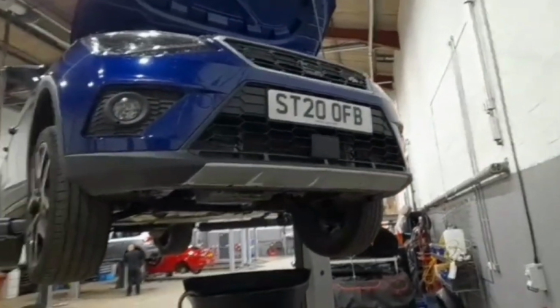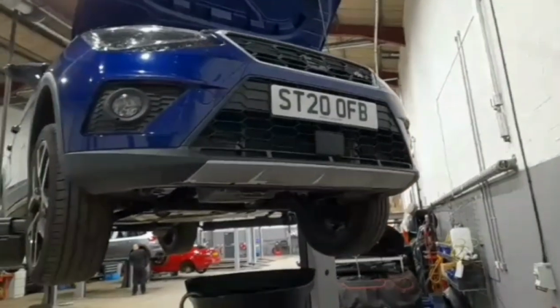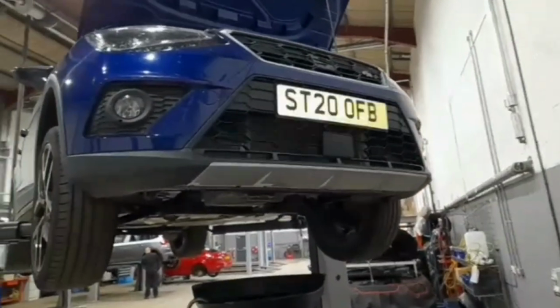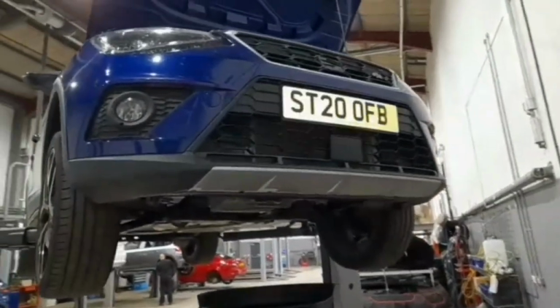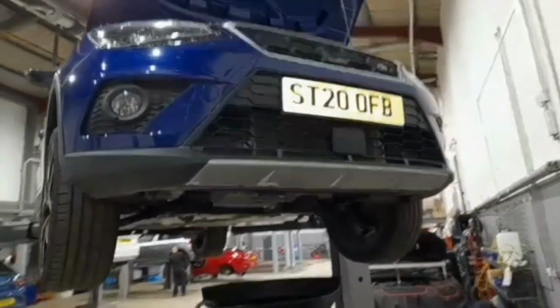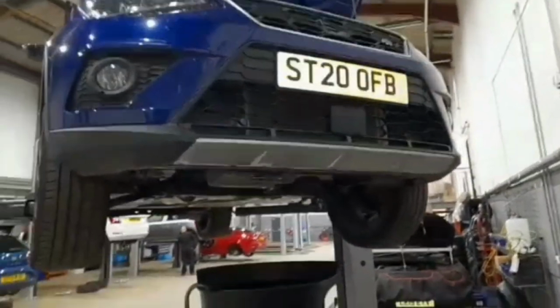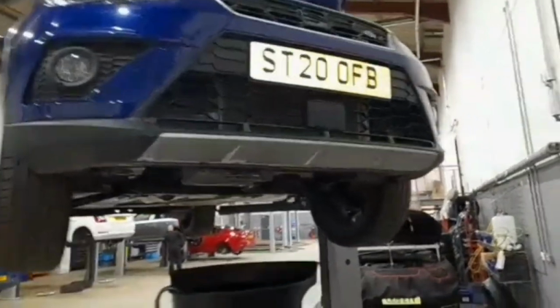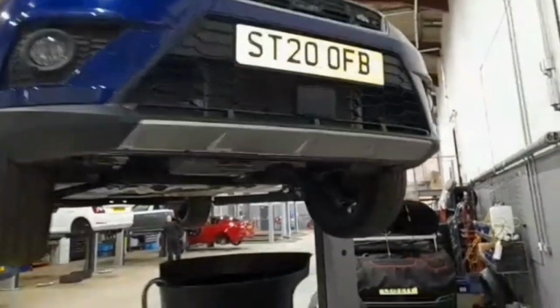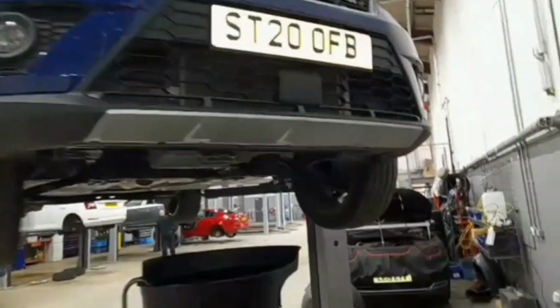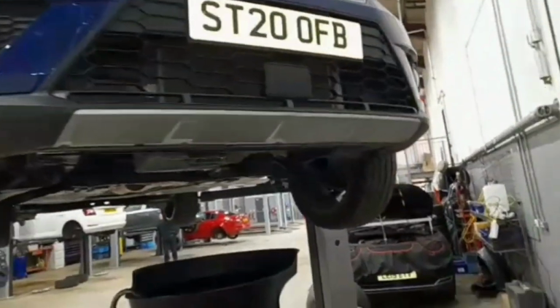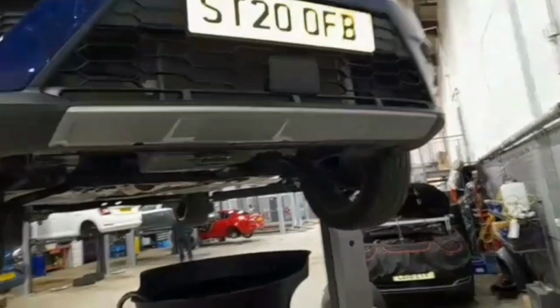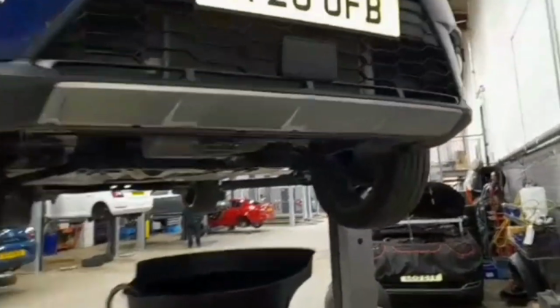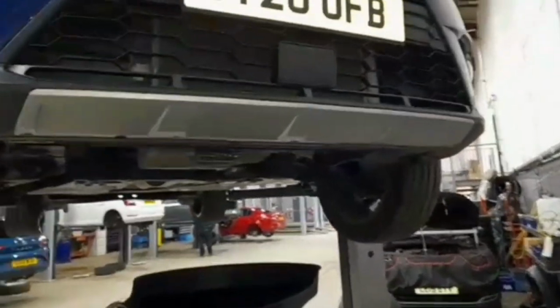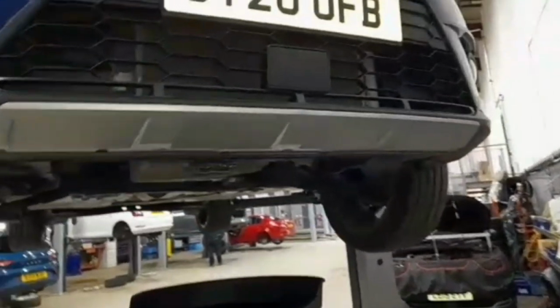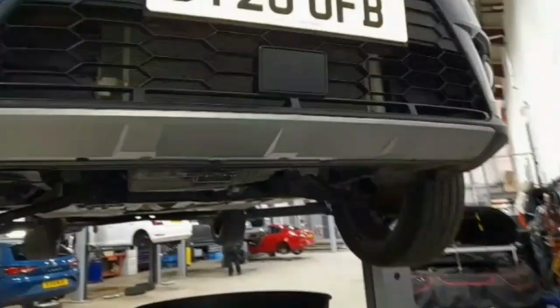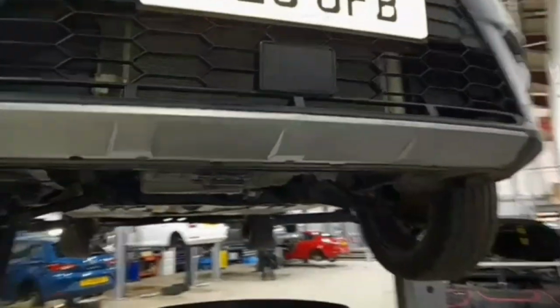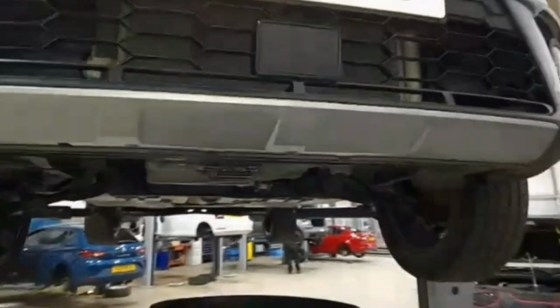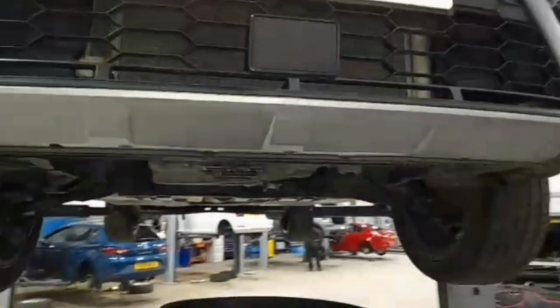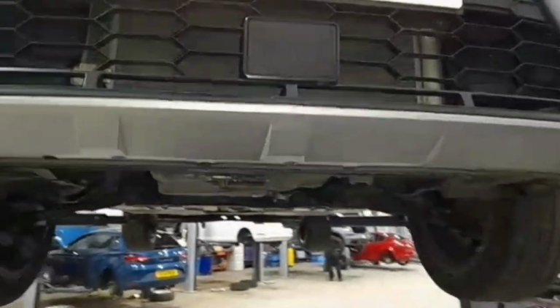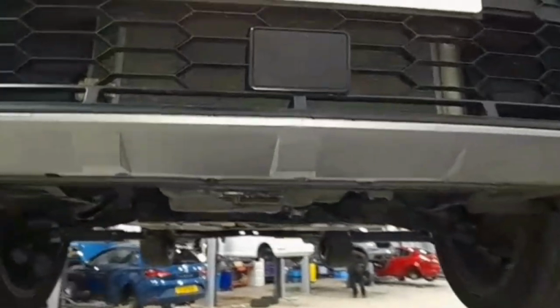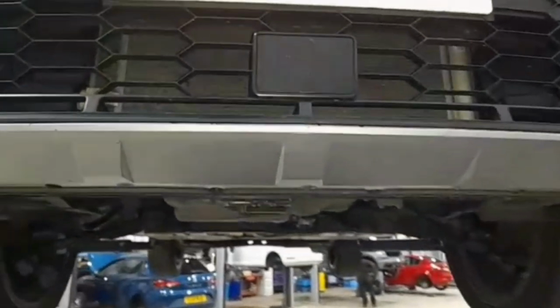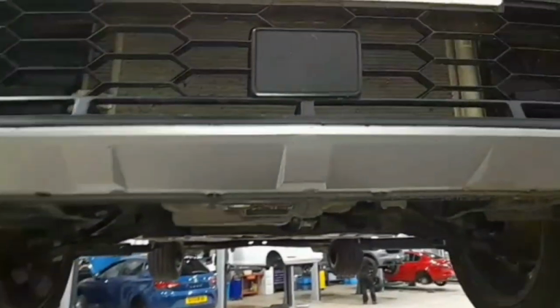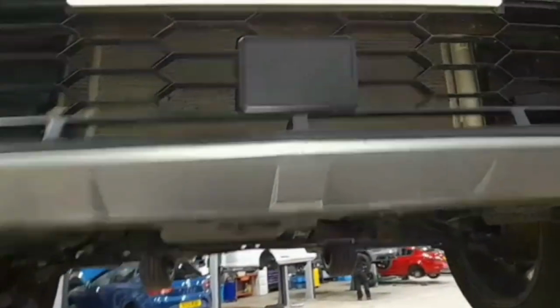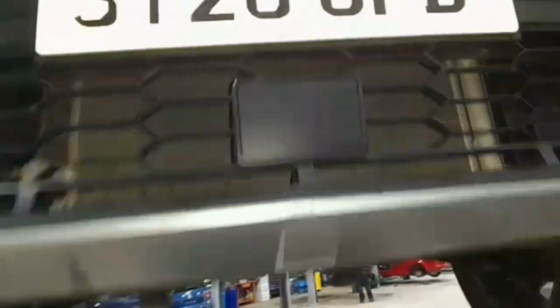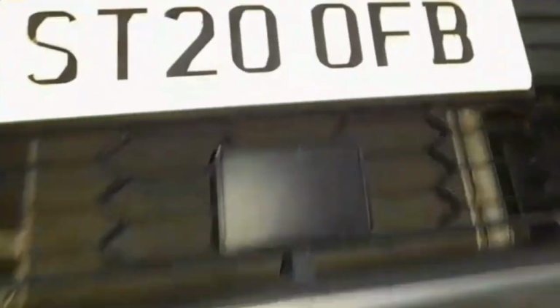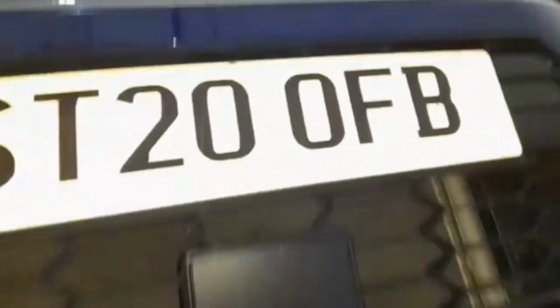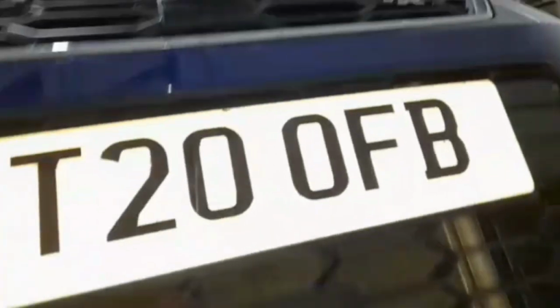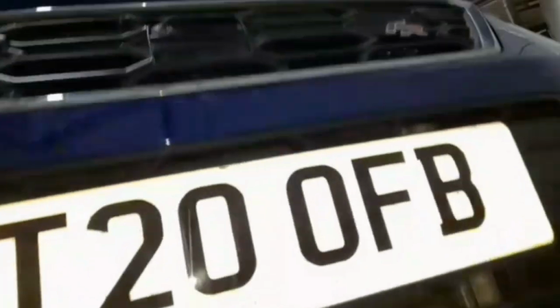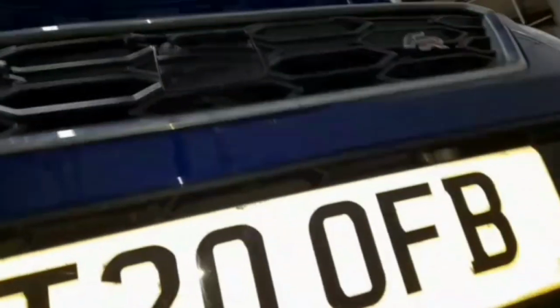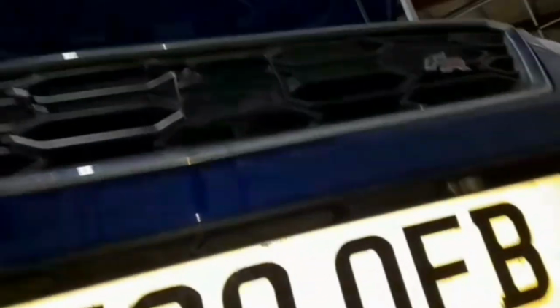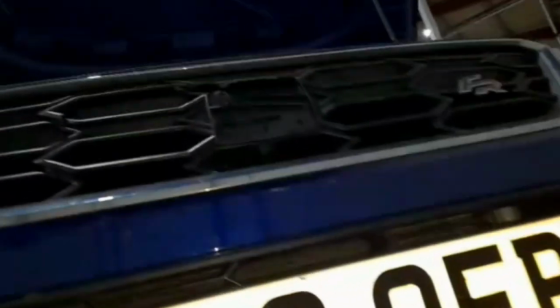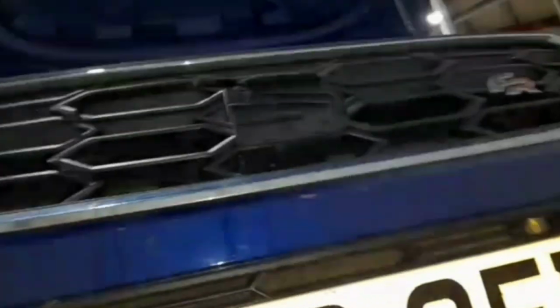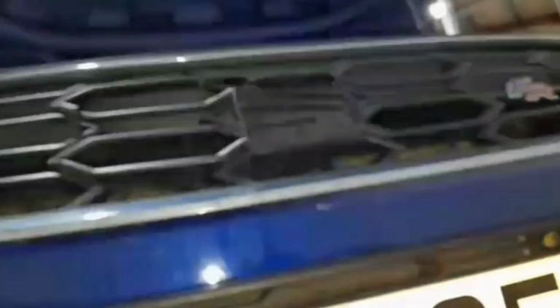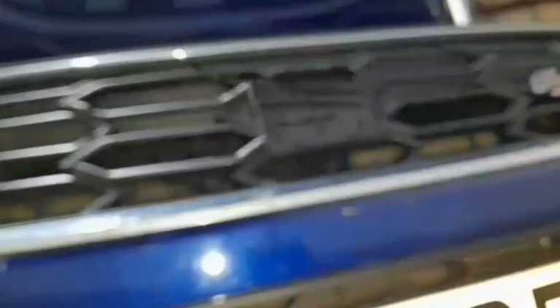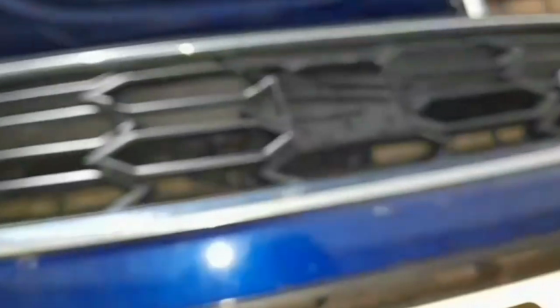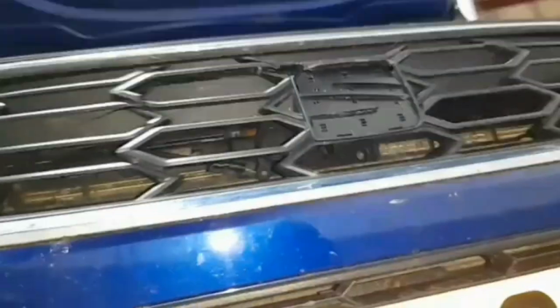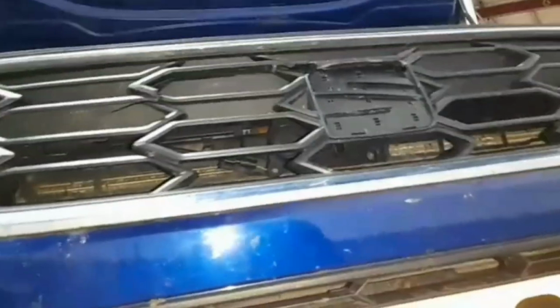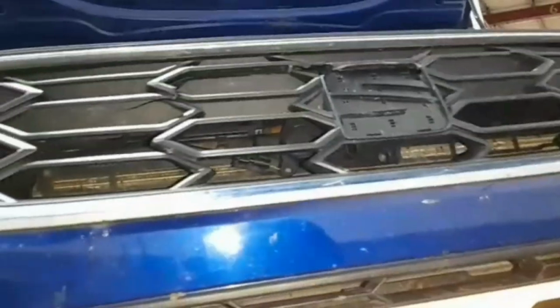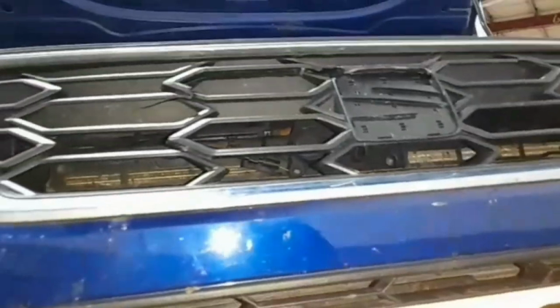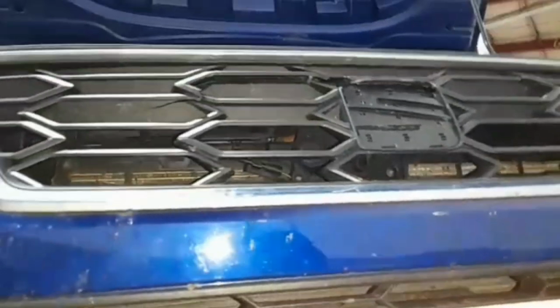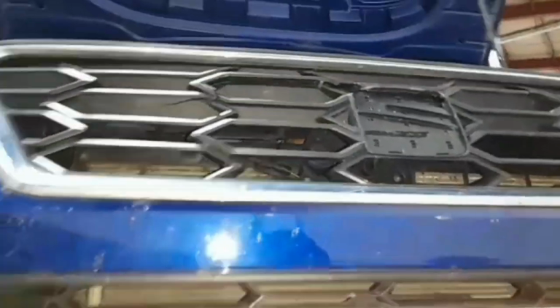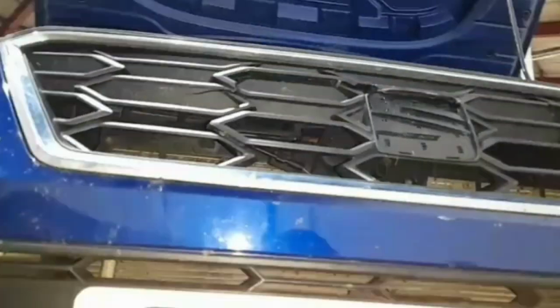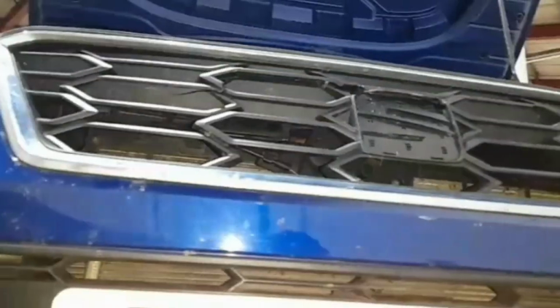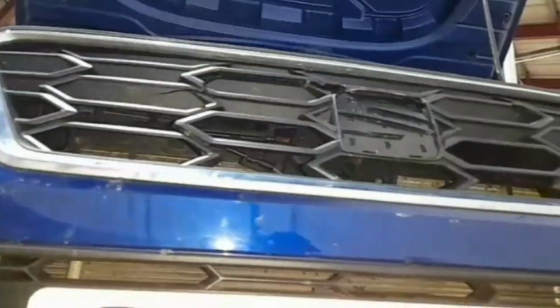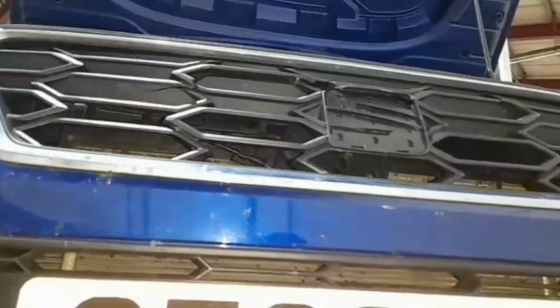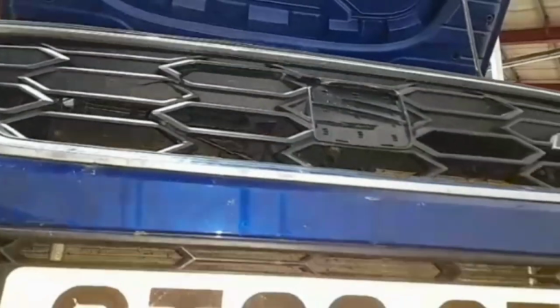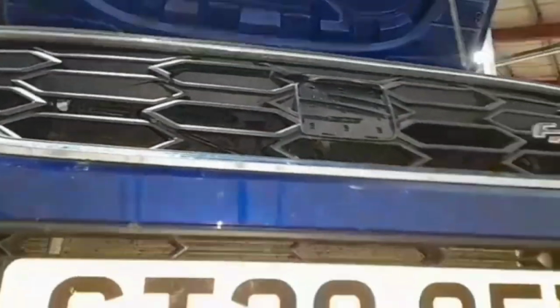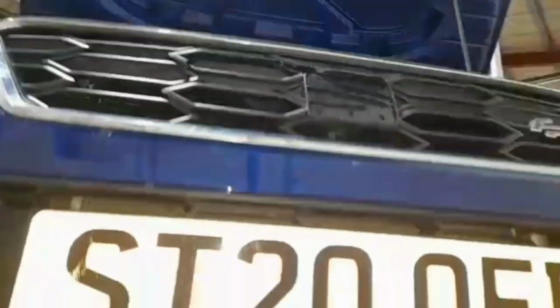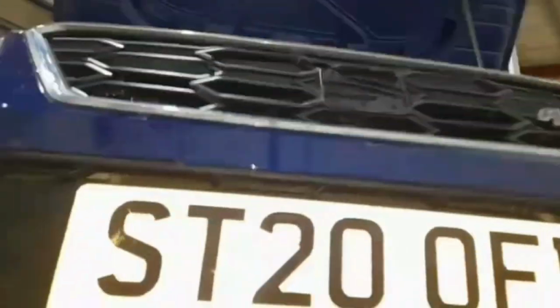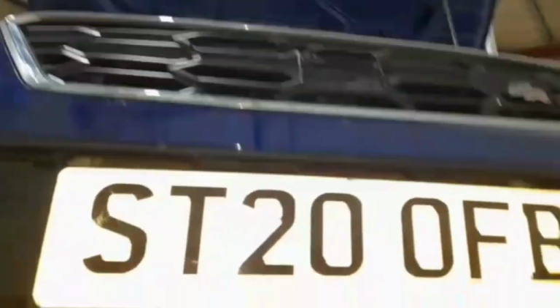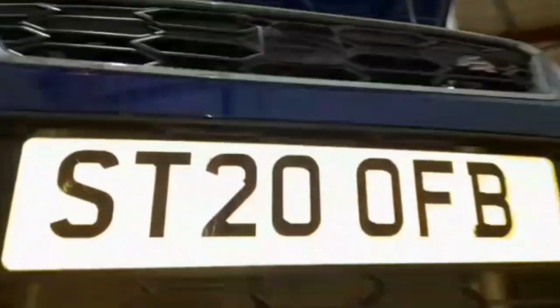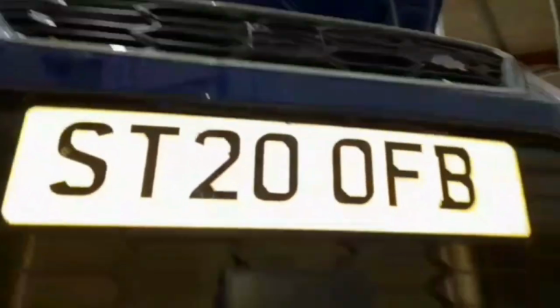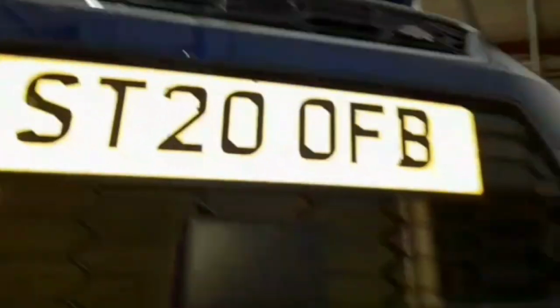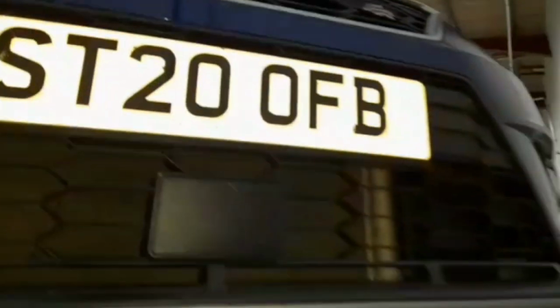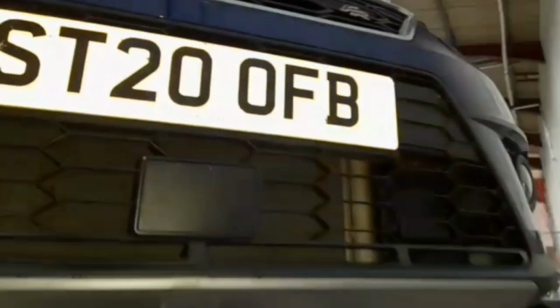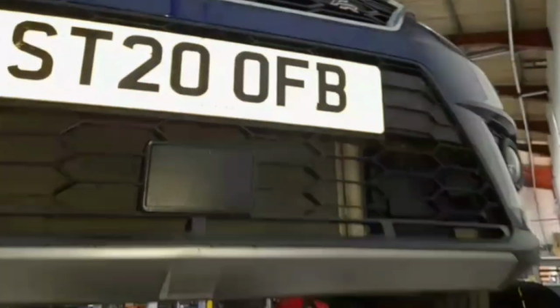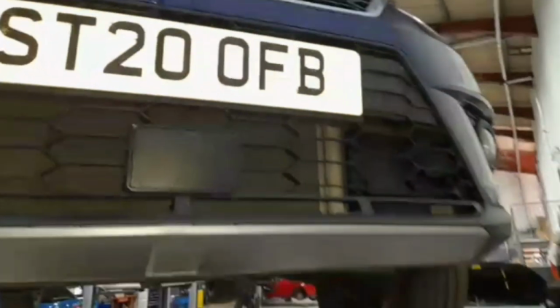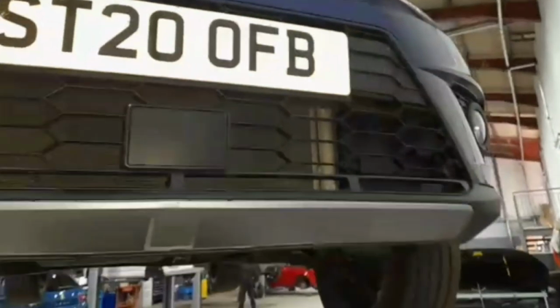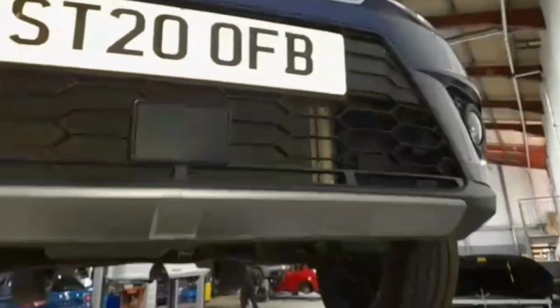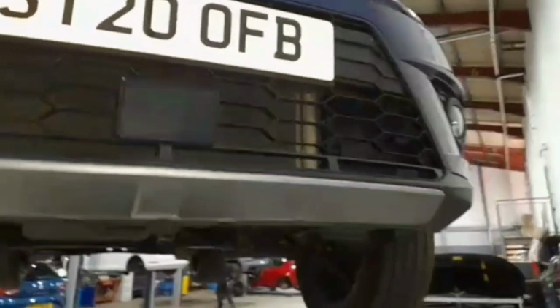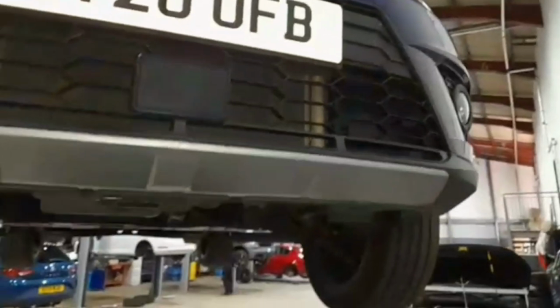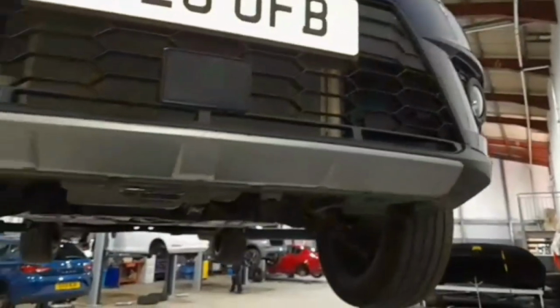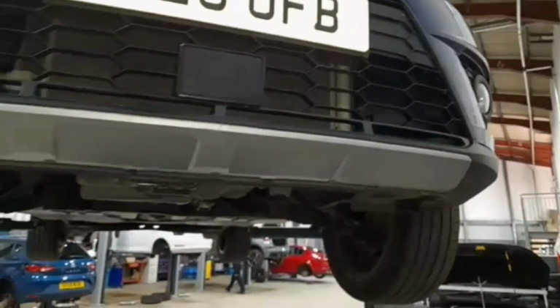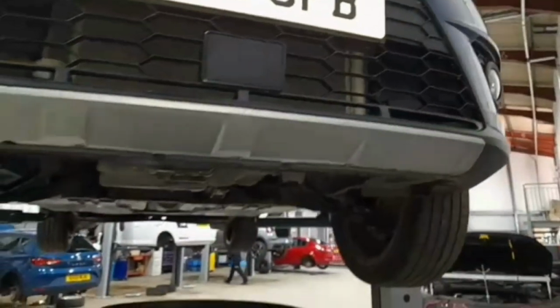First, I found that your front upper grille is cracked and the badge is missing. This requires a new grille and badge.